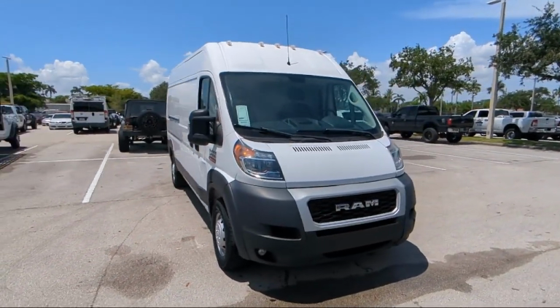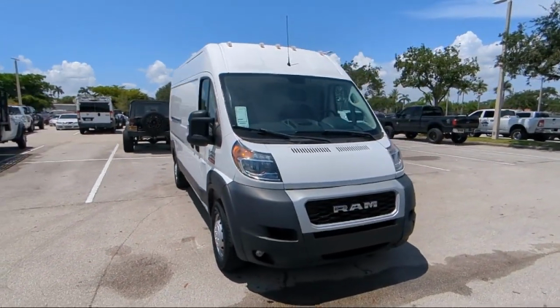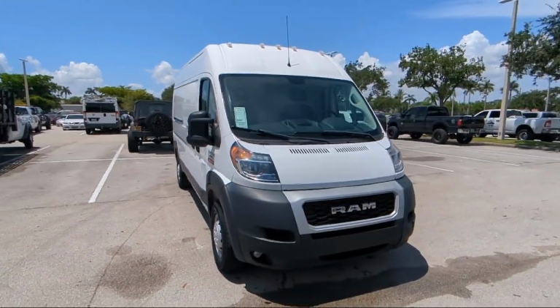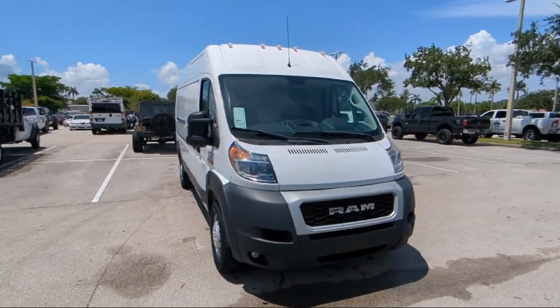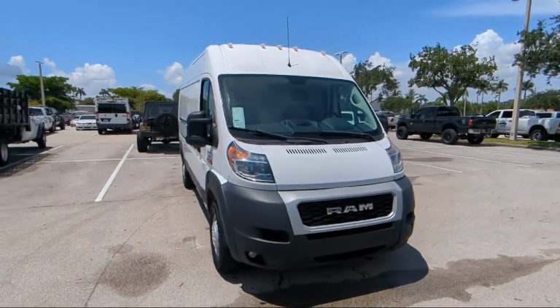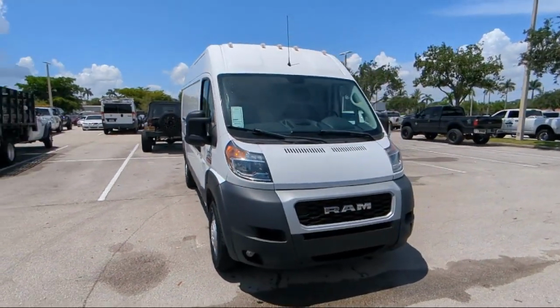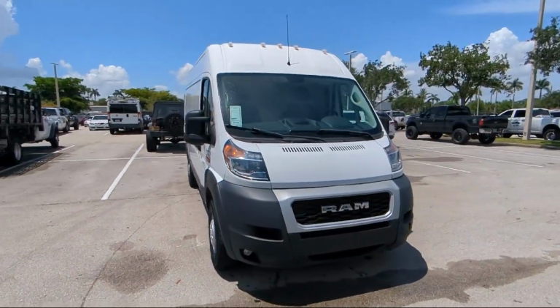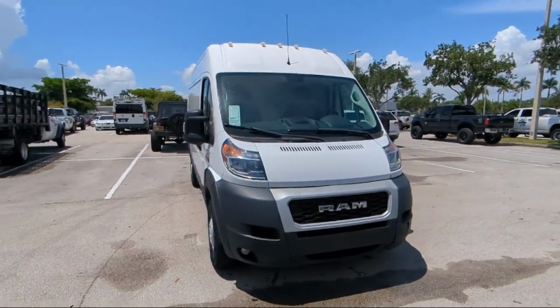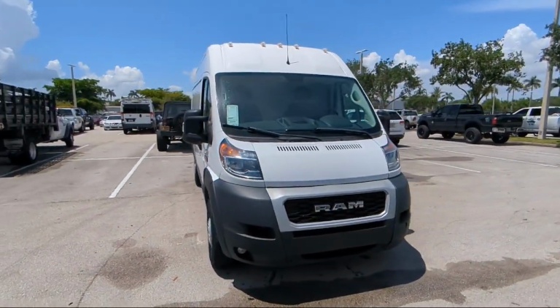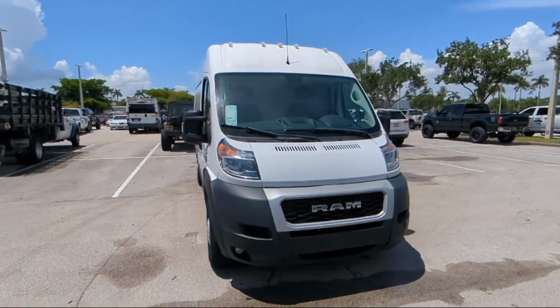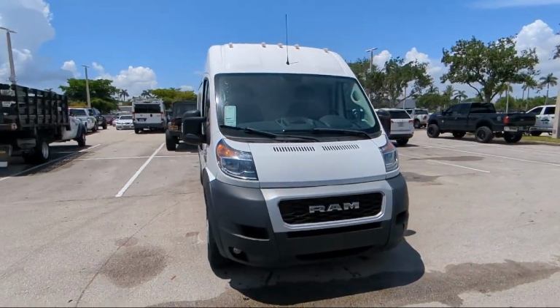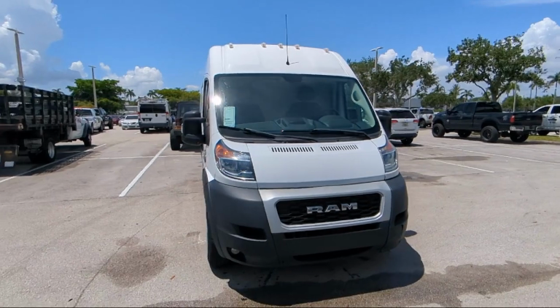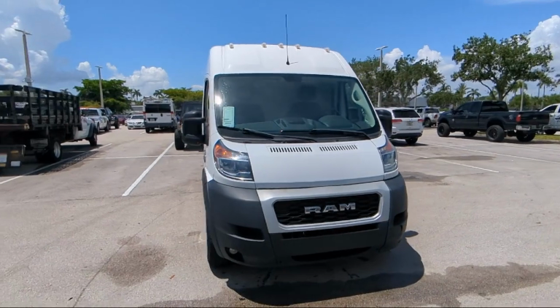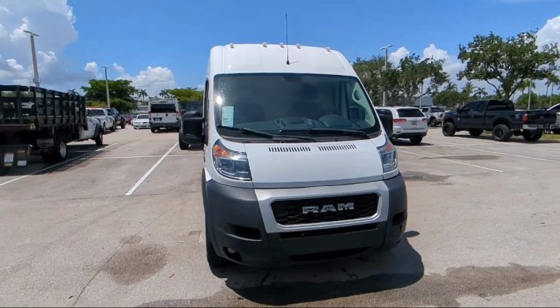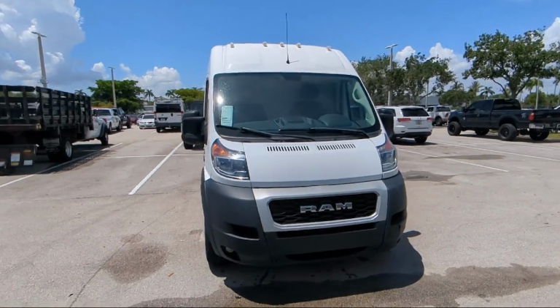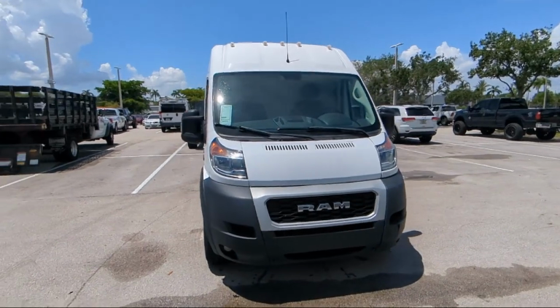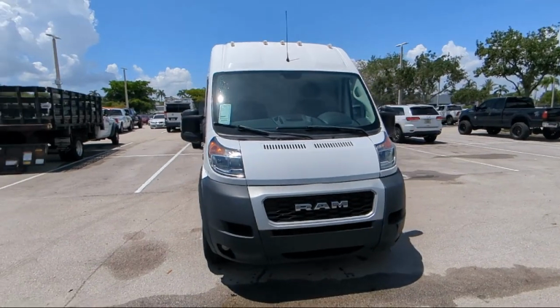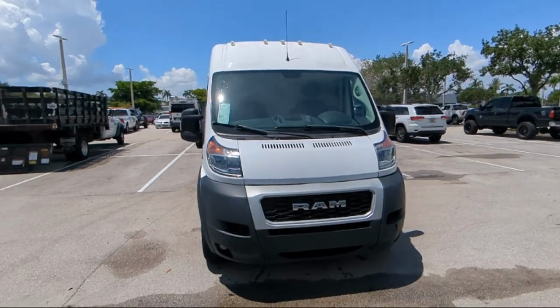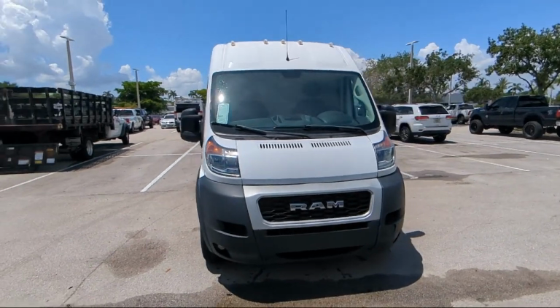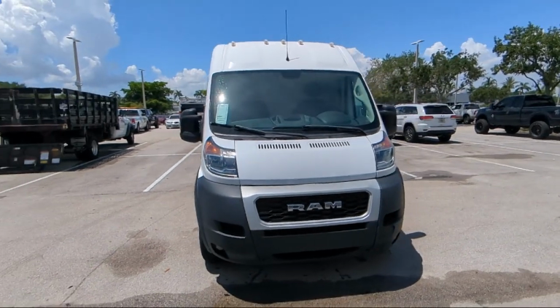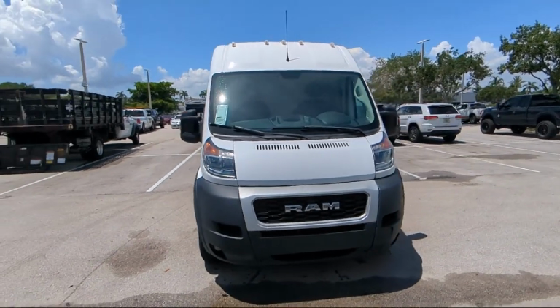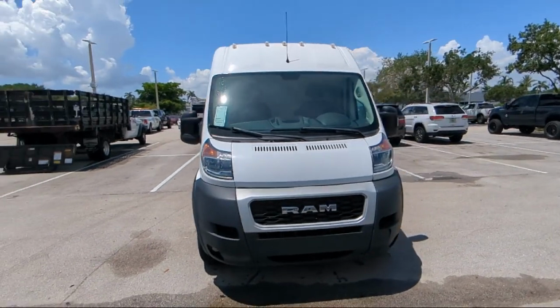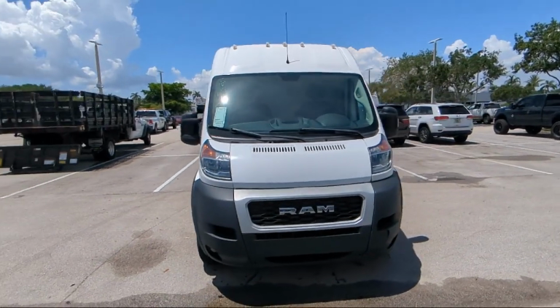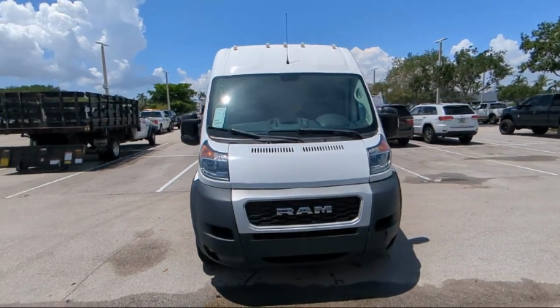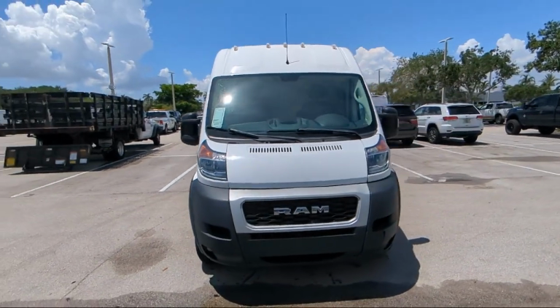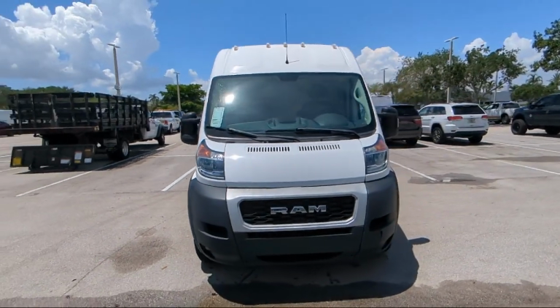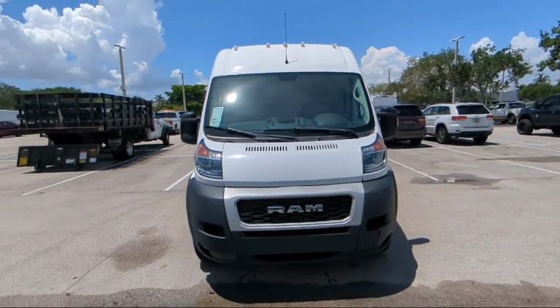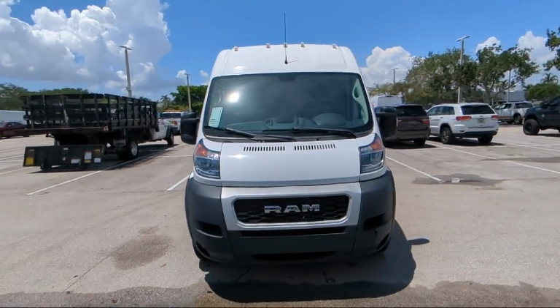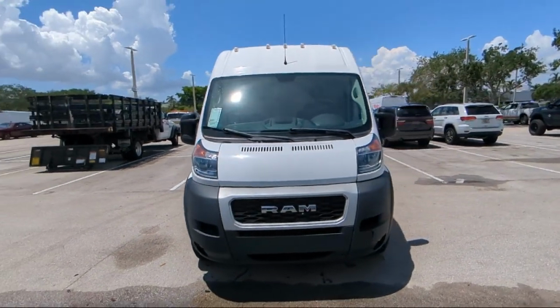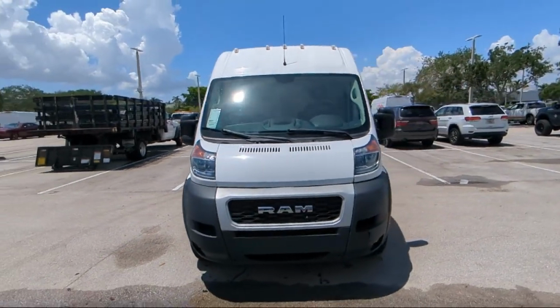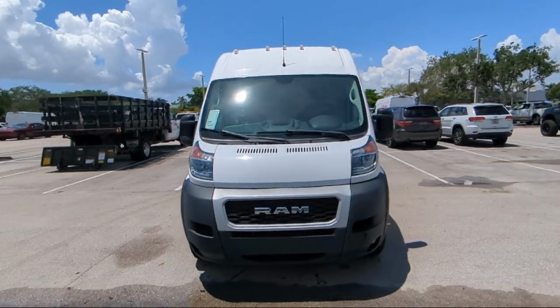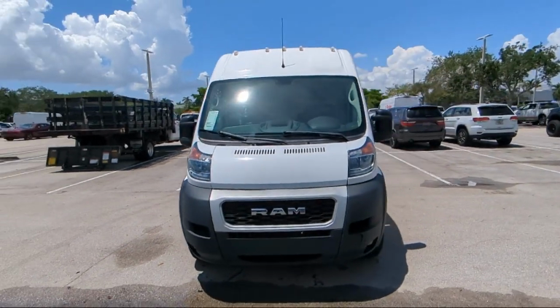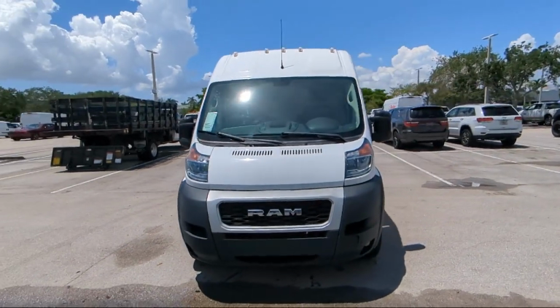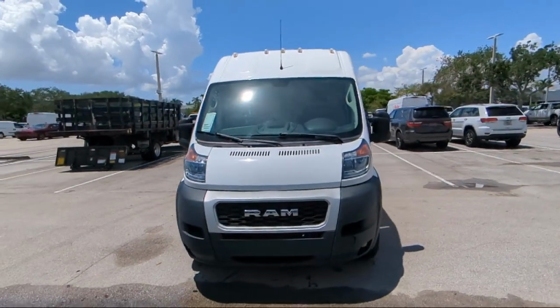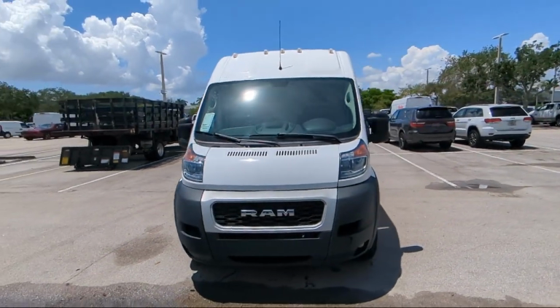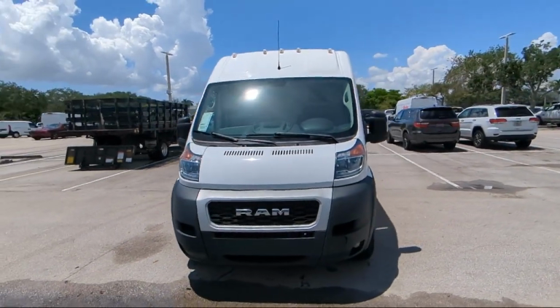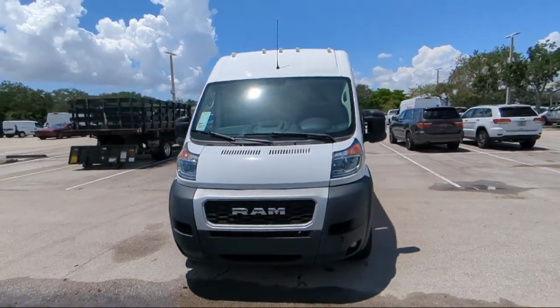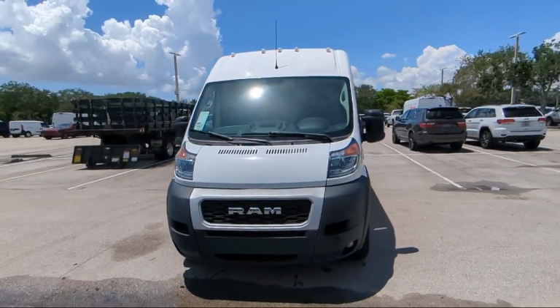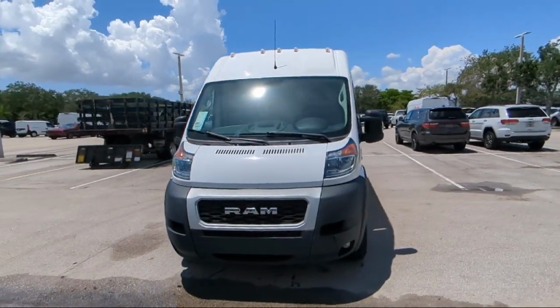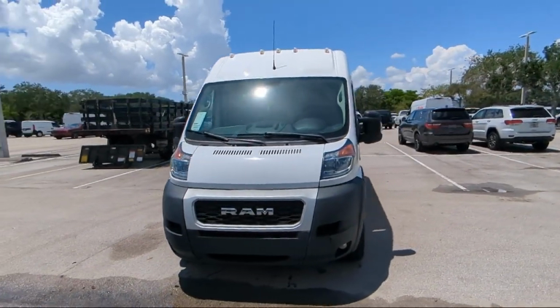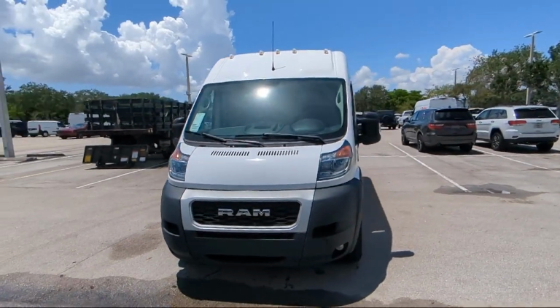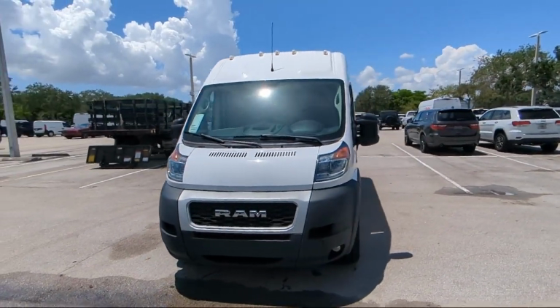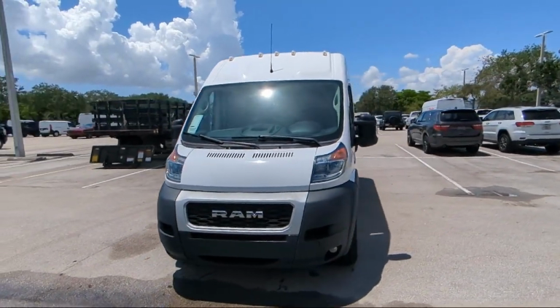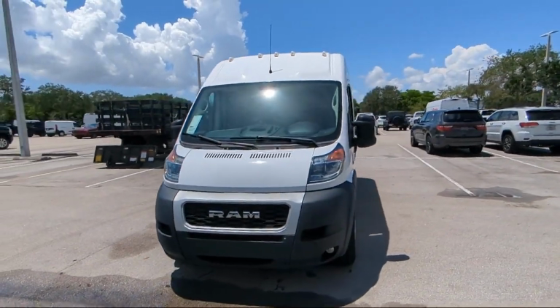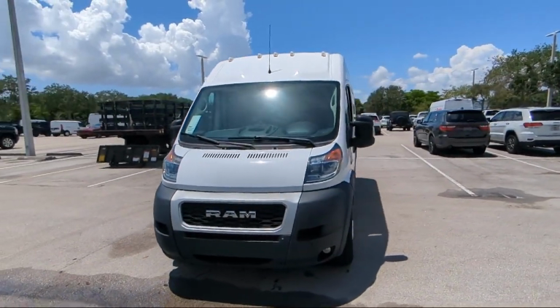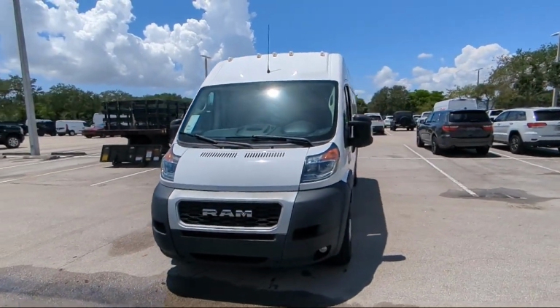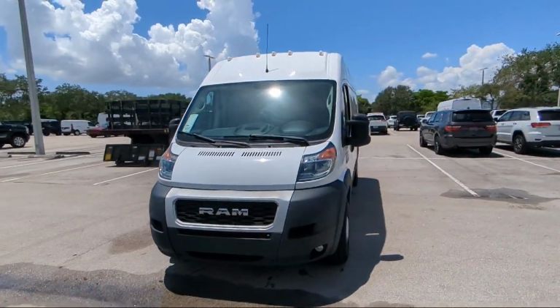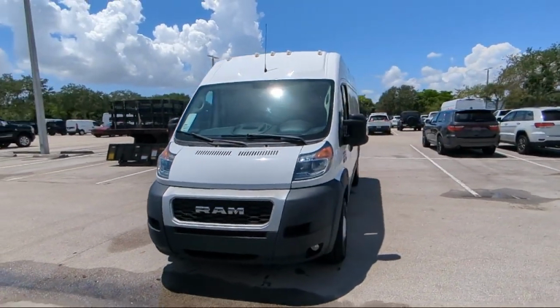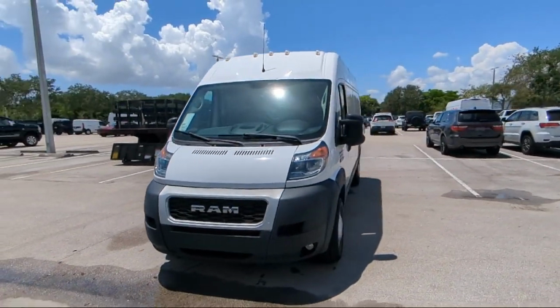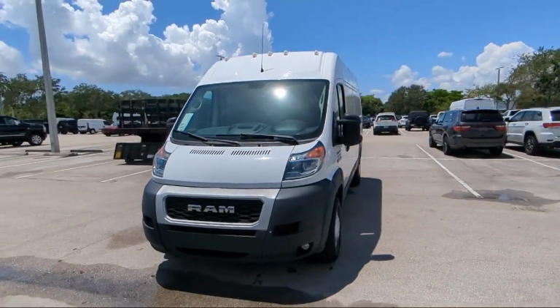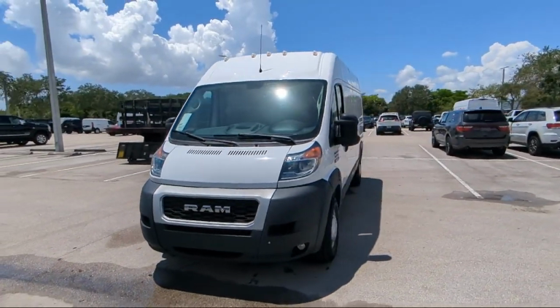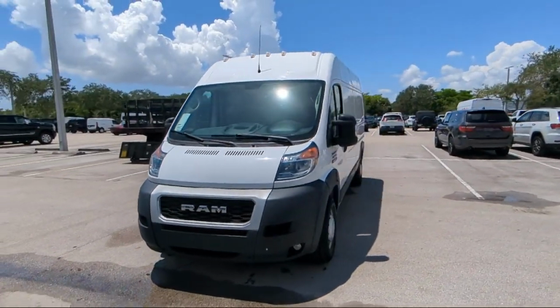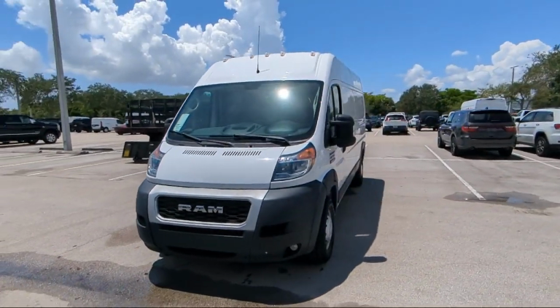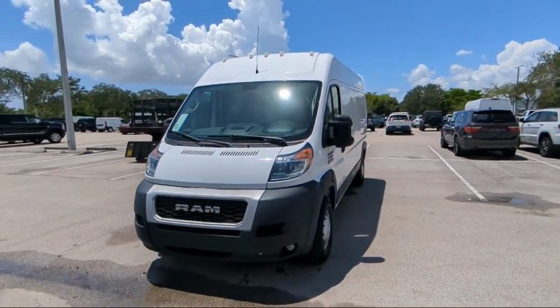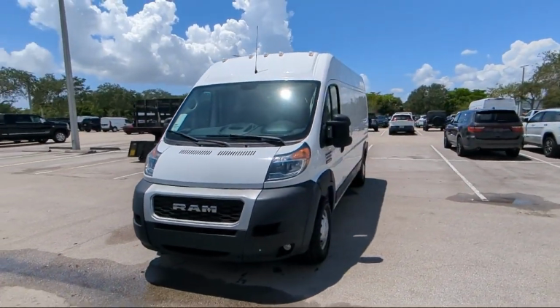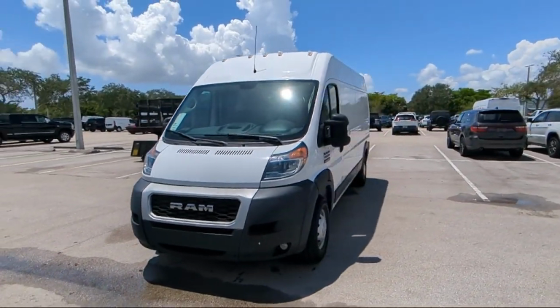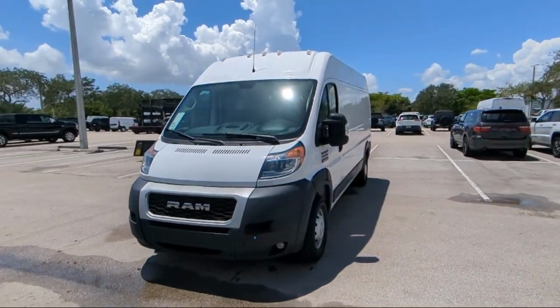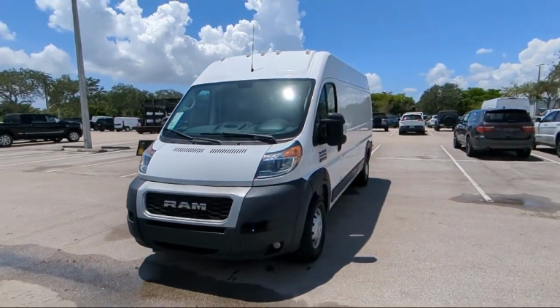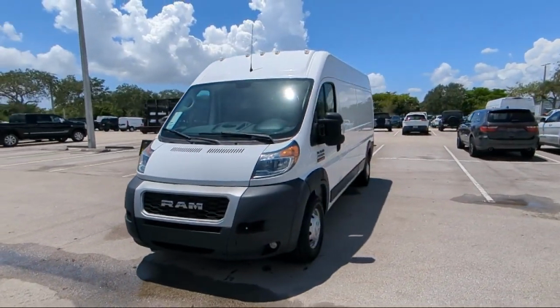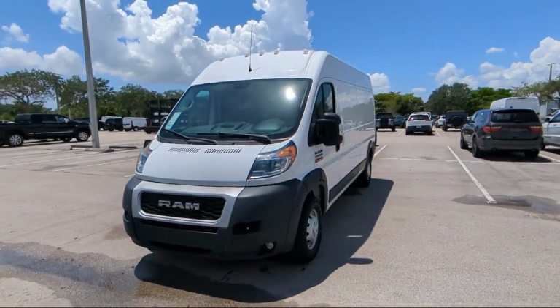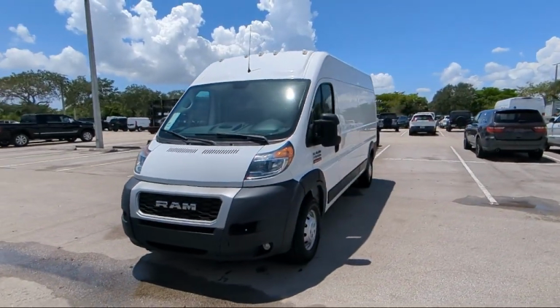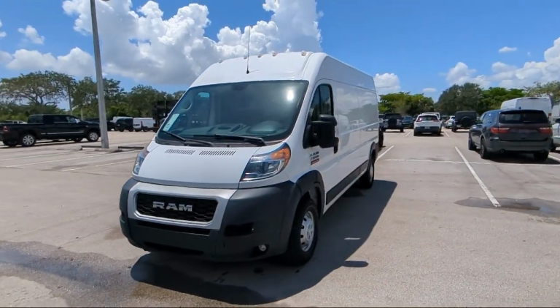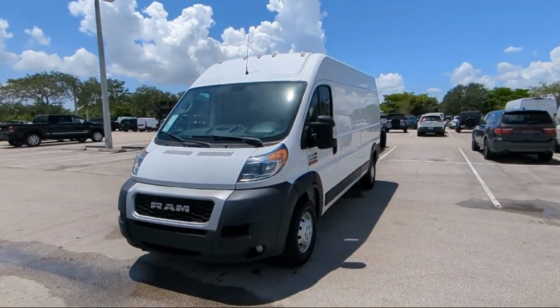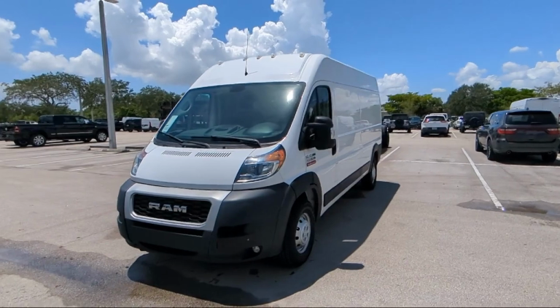So come visit us today at Rego Chrysler Dodge Jeep Ram Margate, and remember, you gotta go Rego Arrigo.